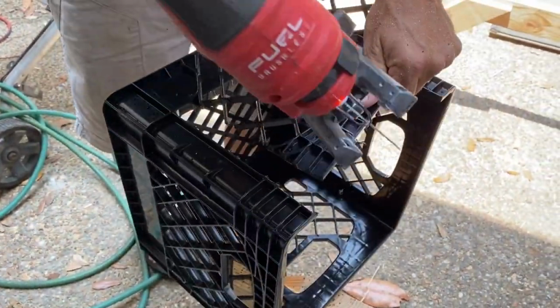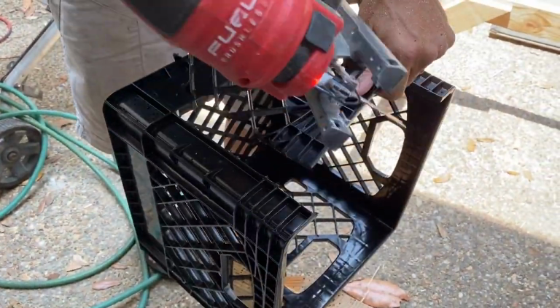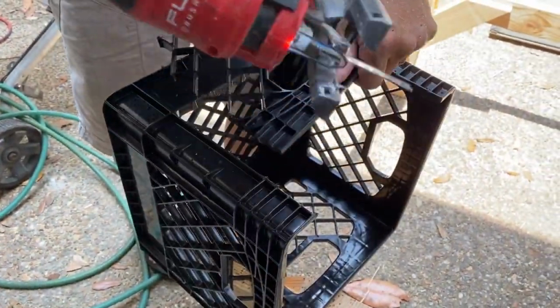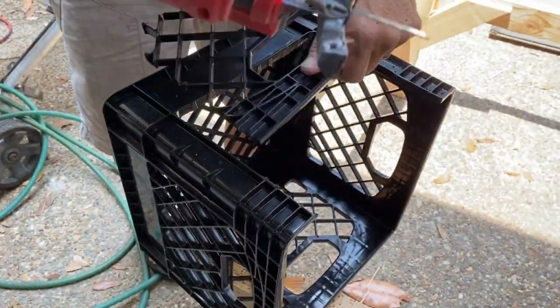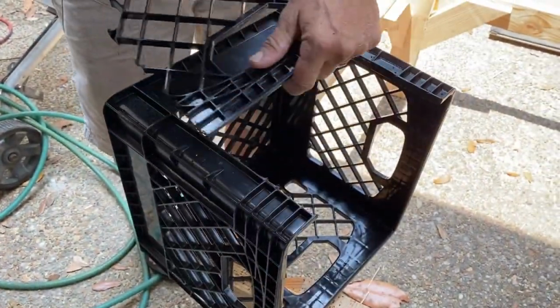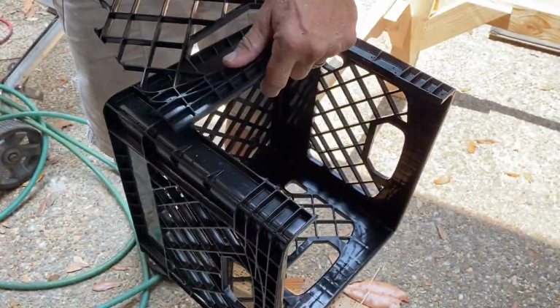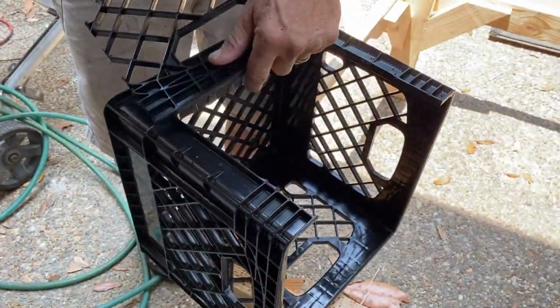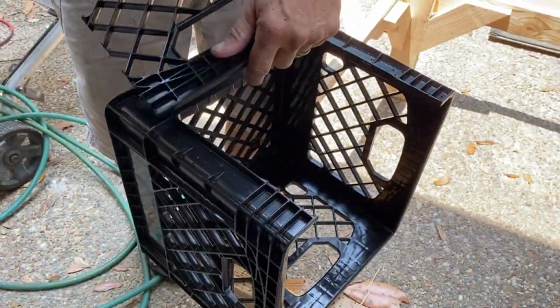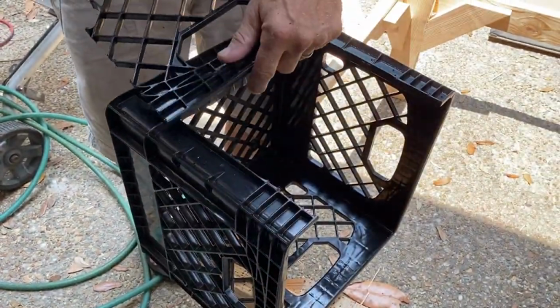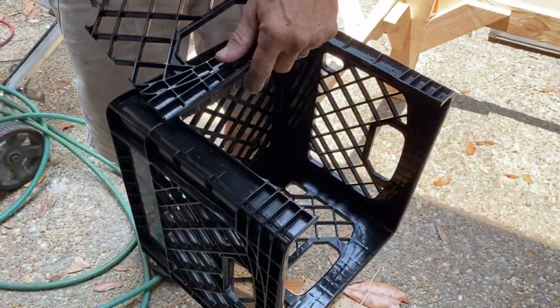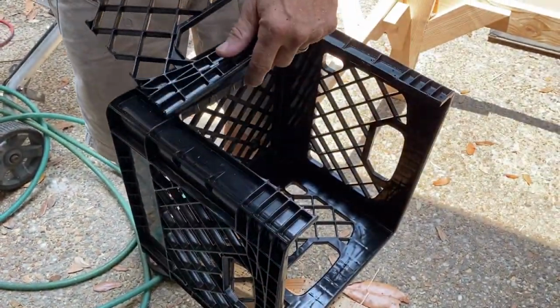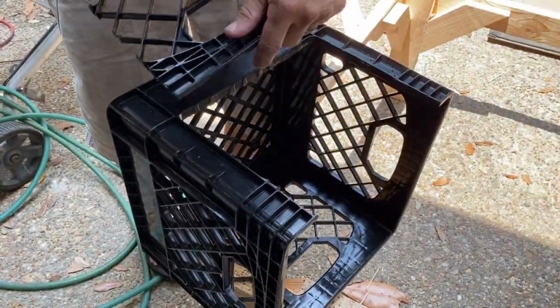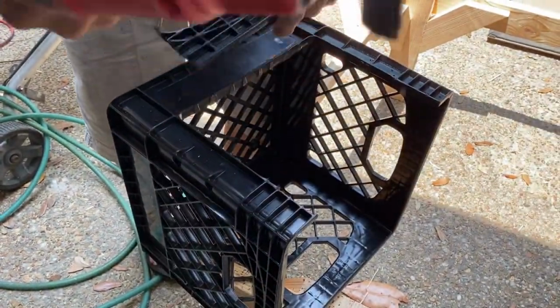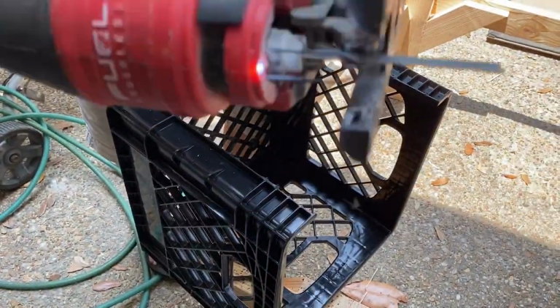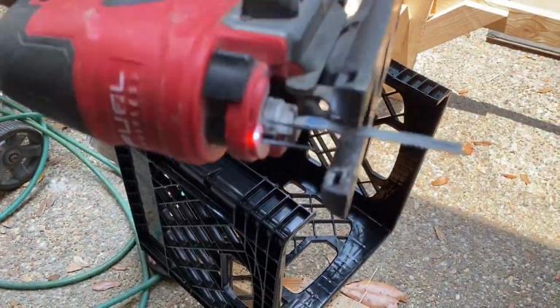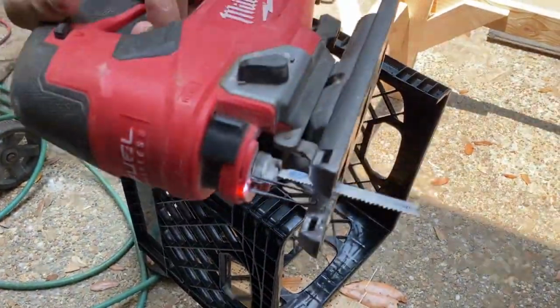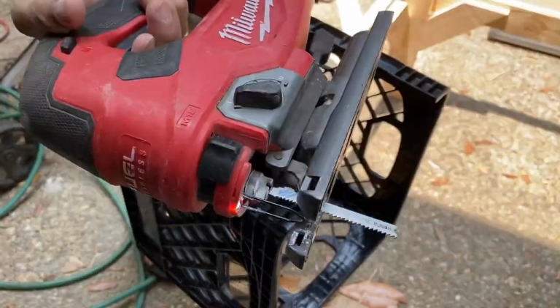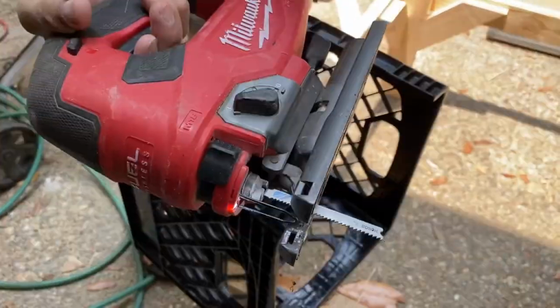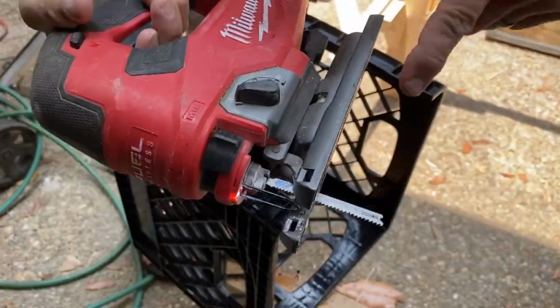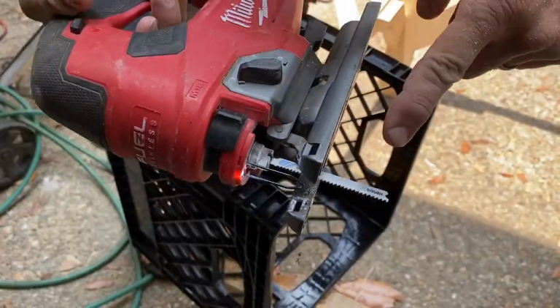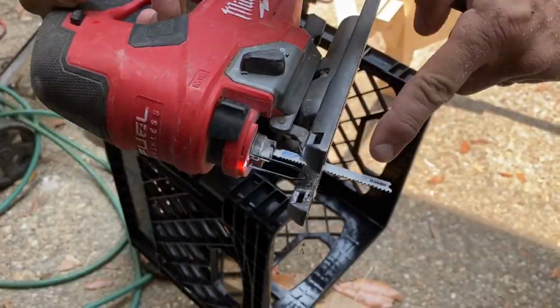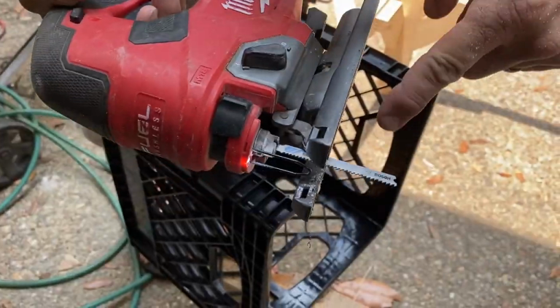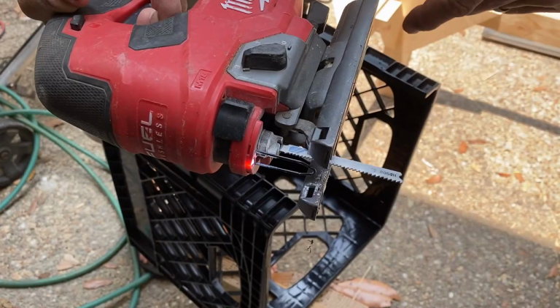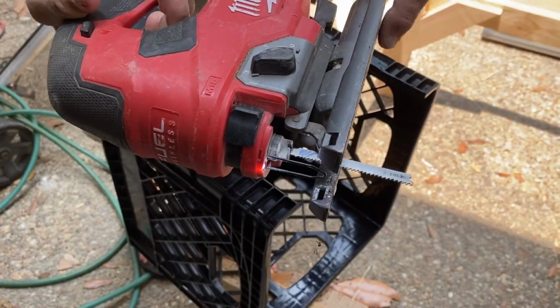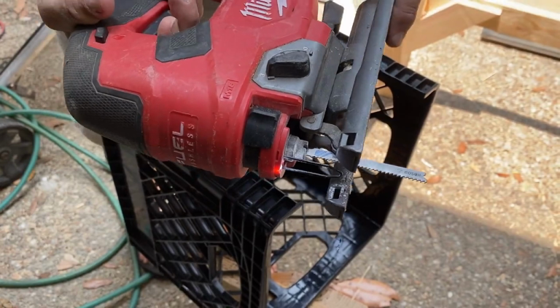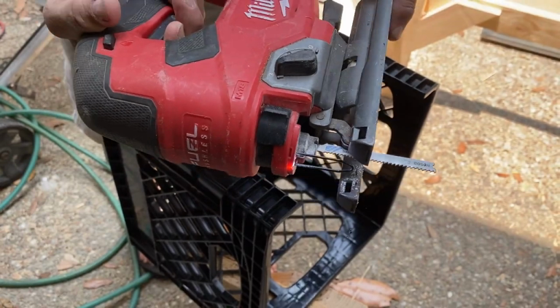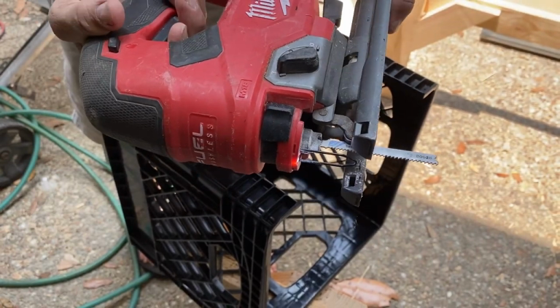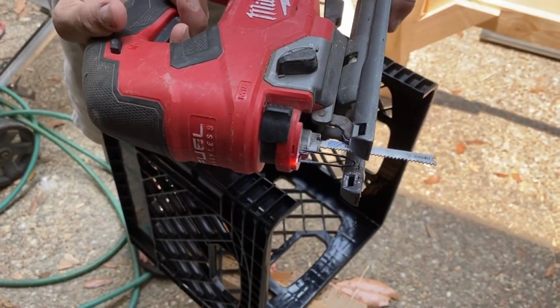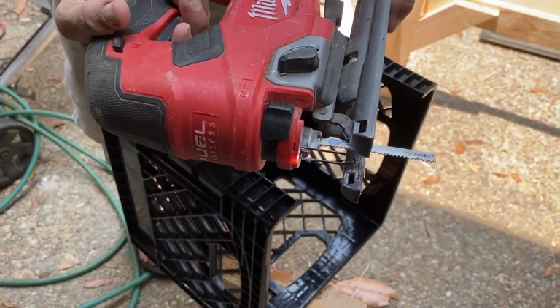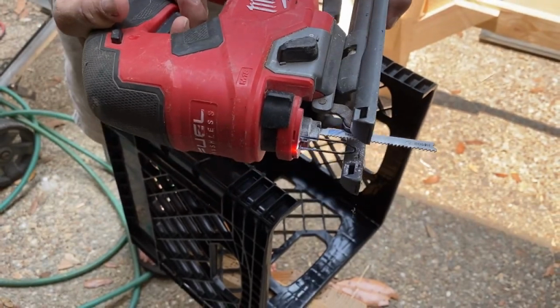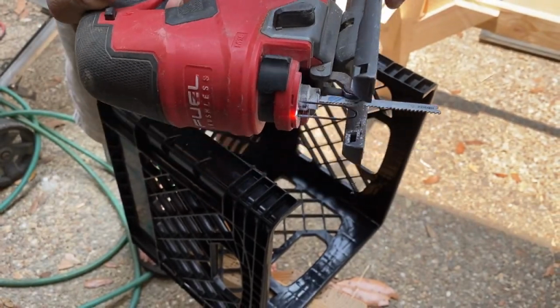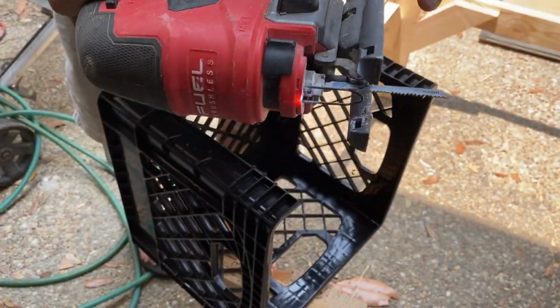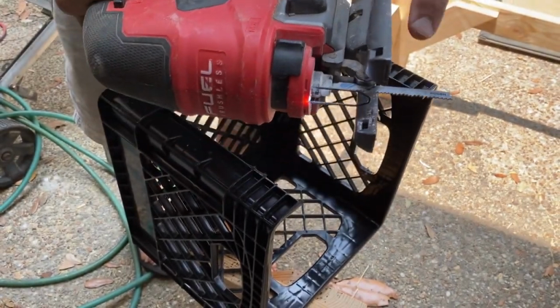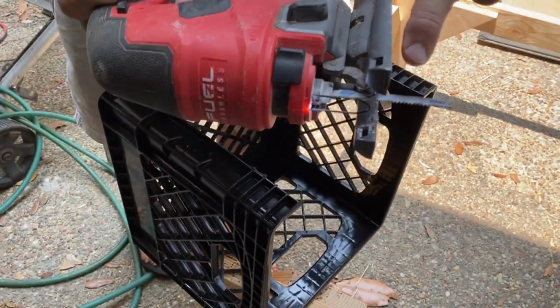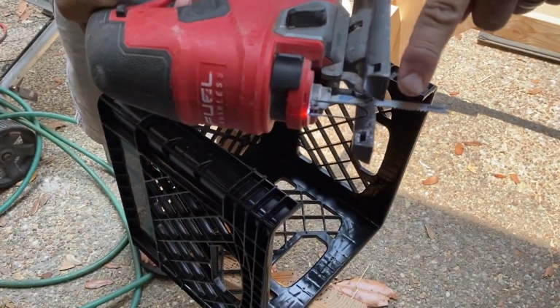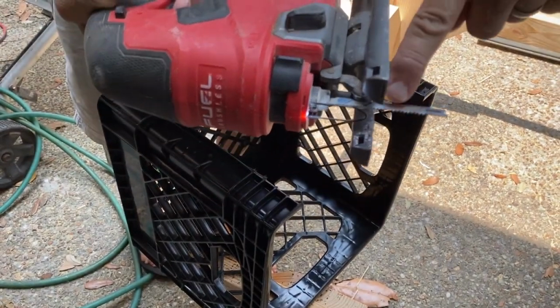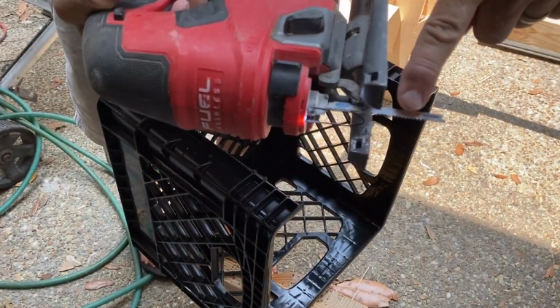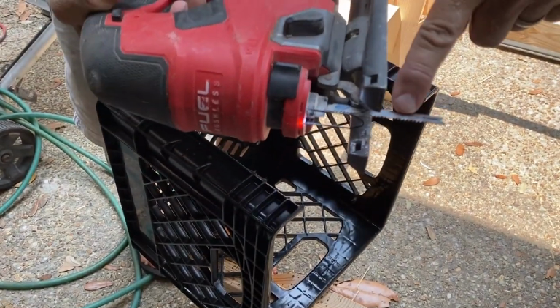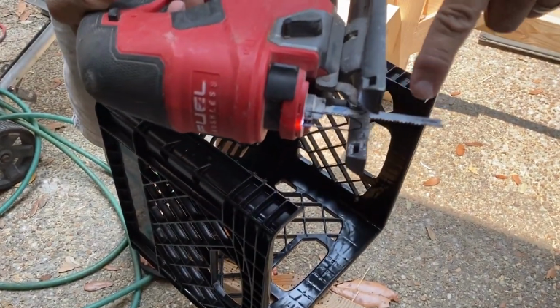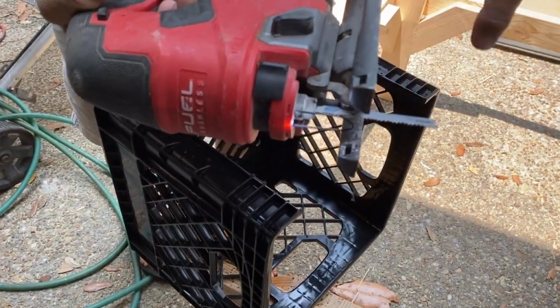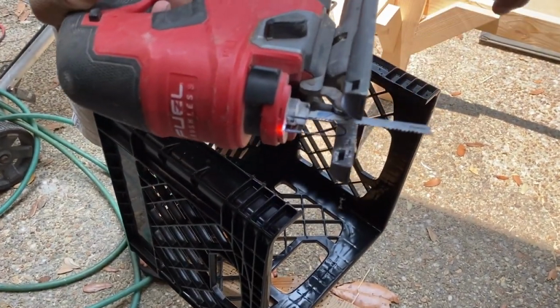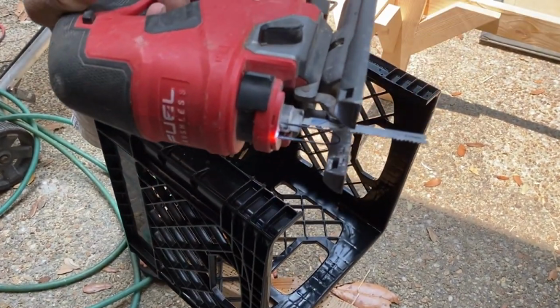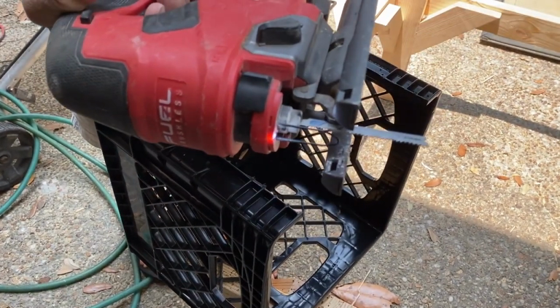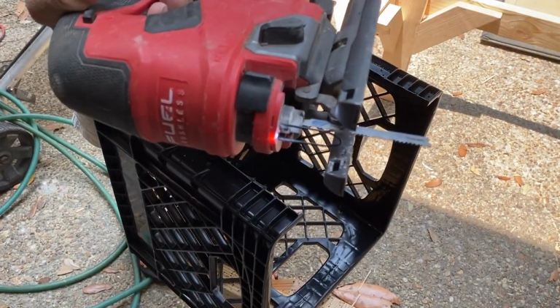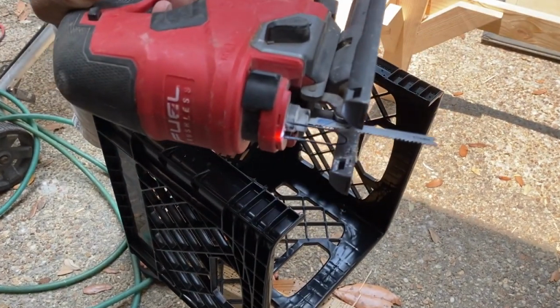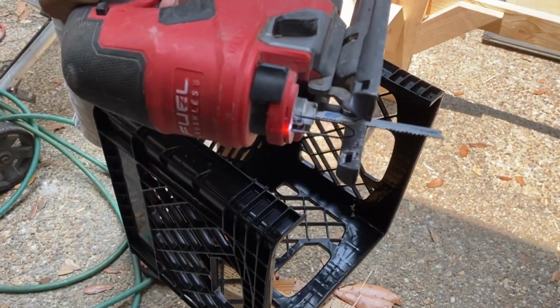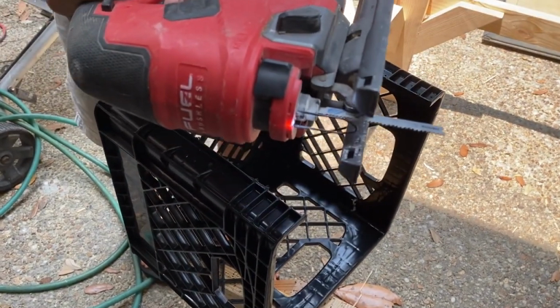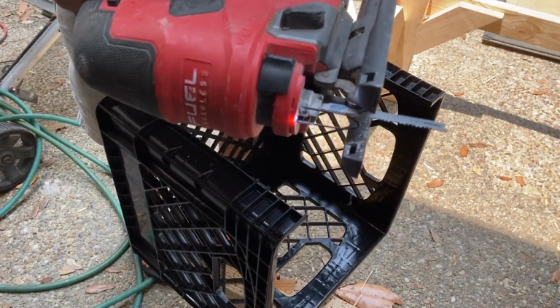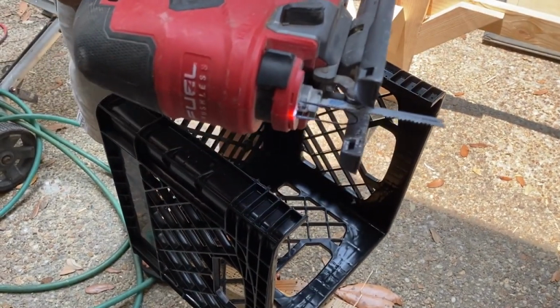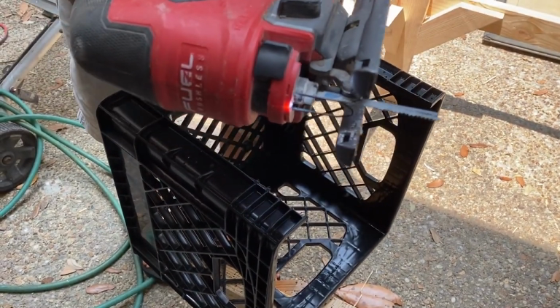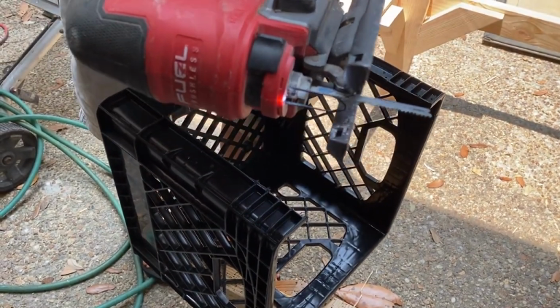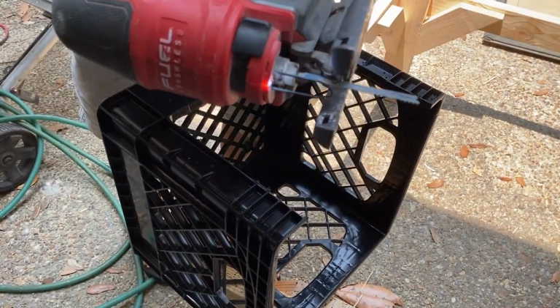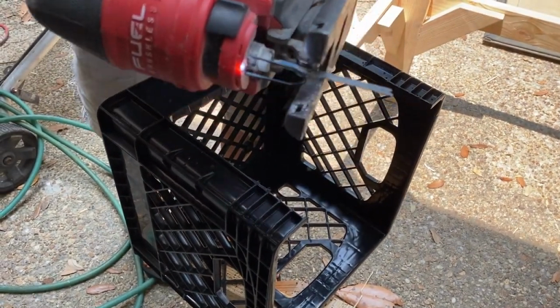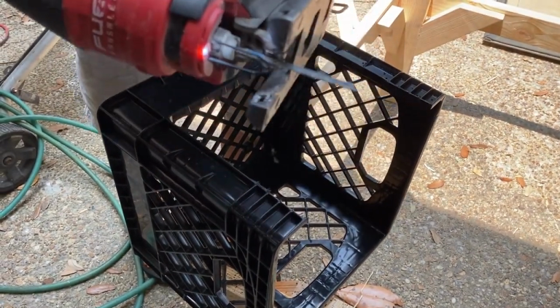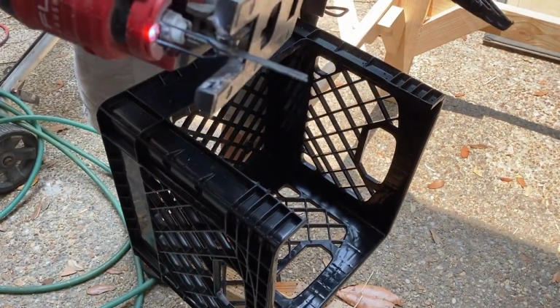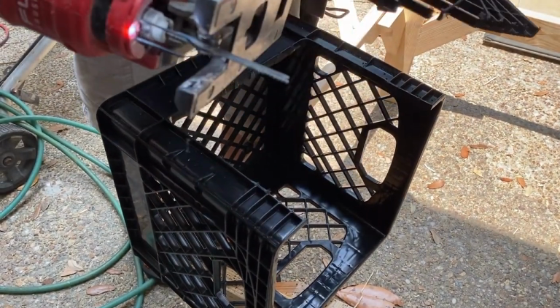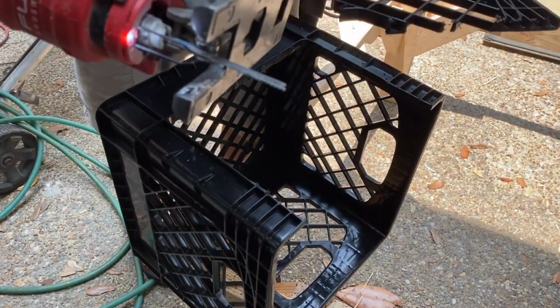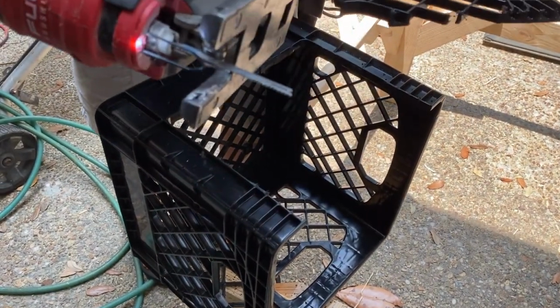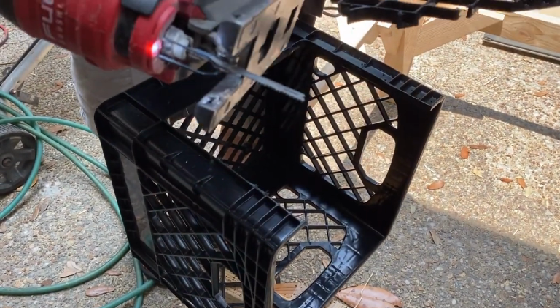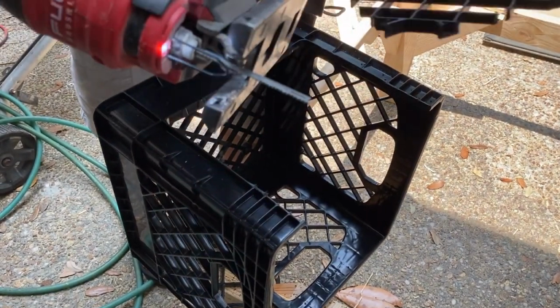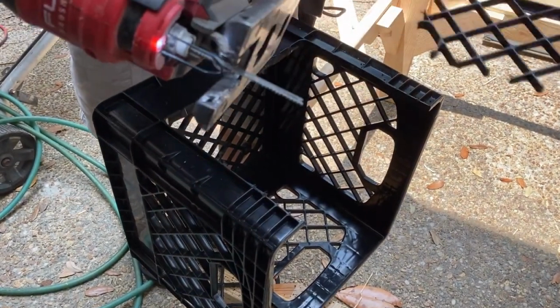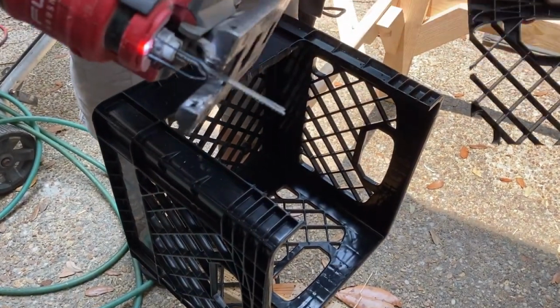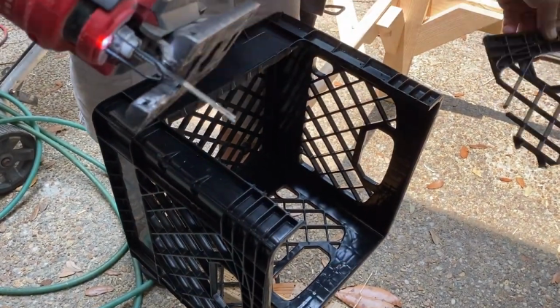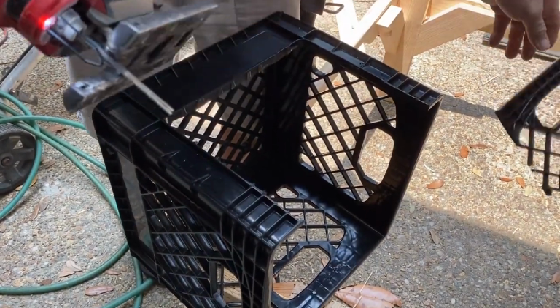It's a fine-tooth blade for cutting metal — it works great for plastic too. Big teeth will really make it jagged.